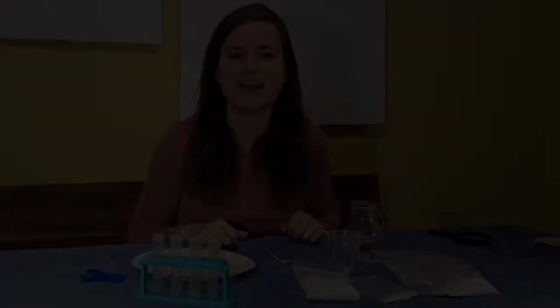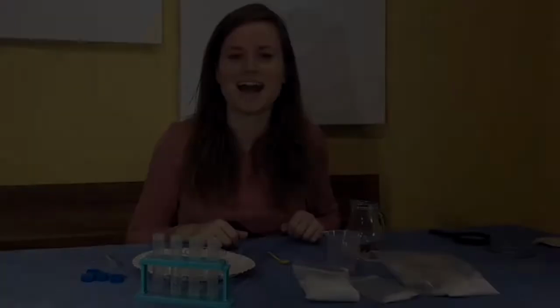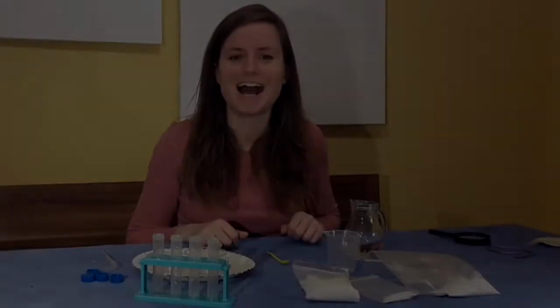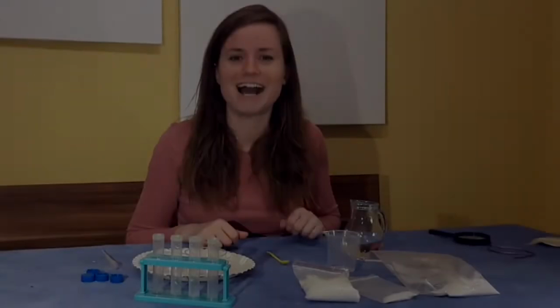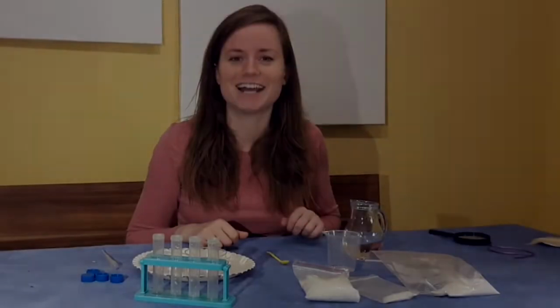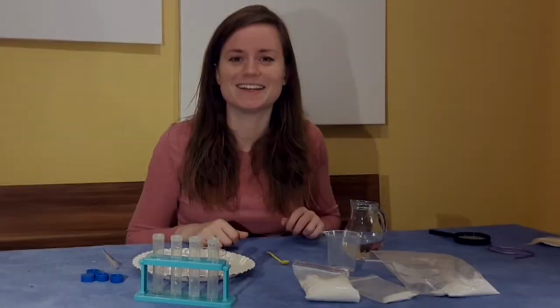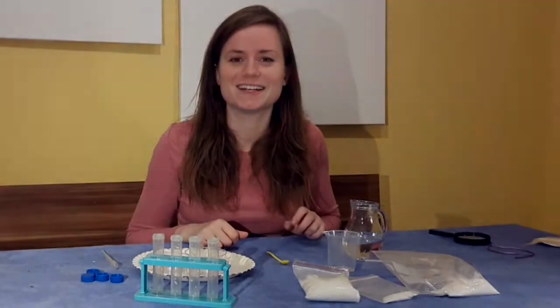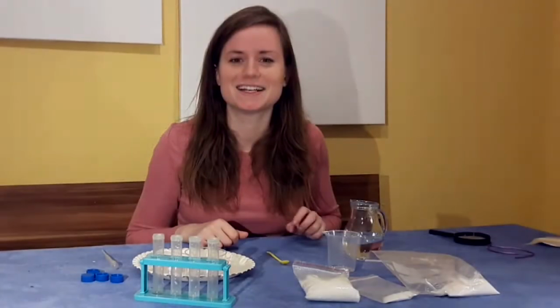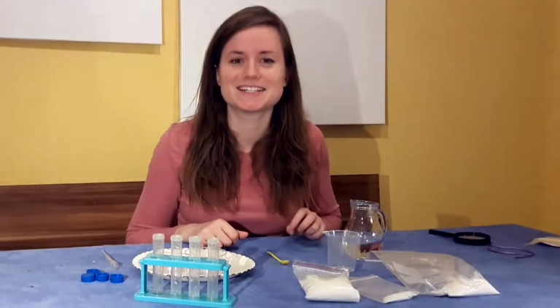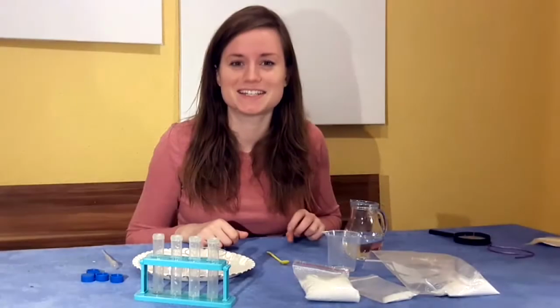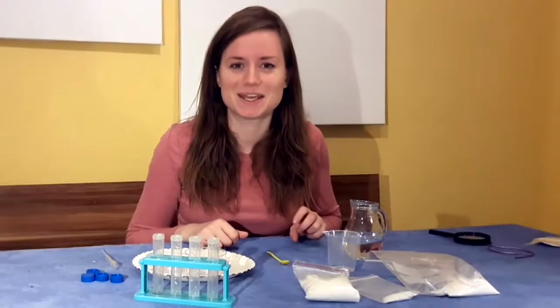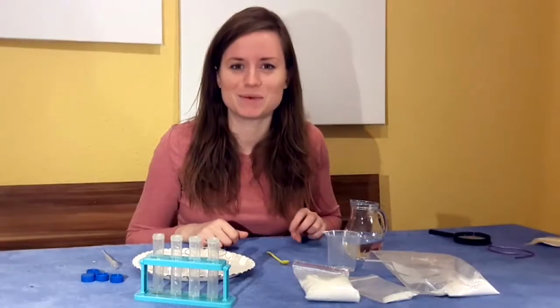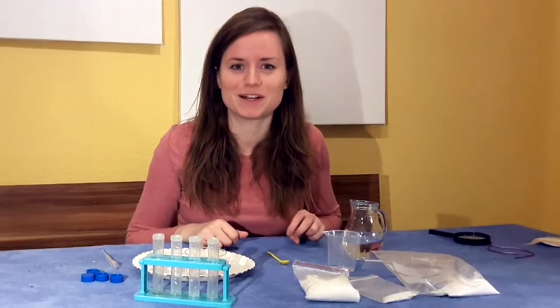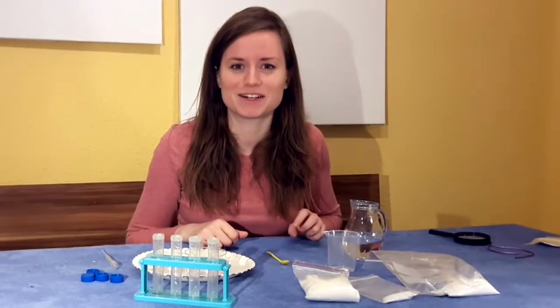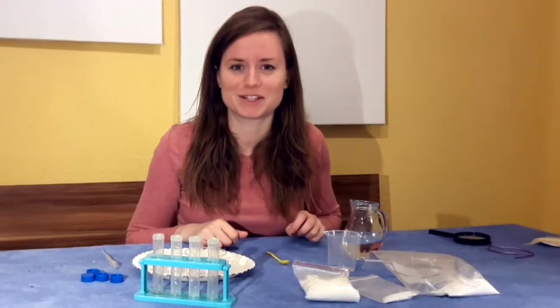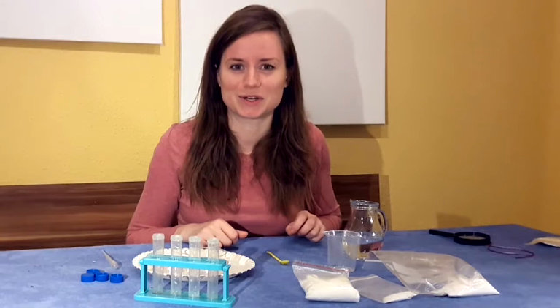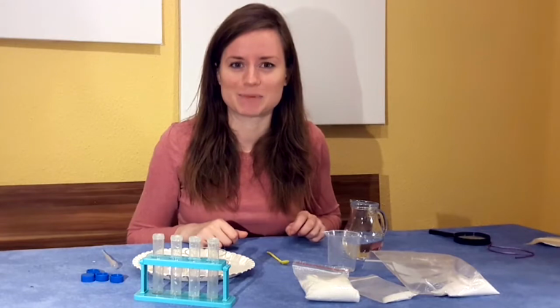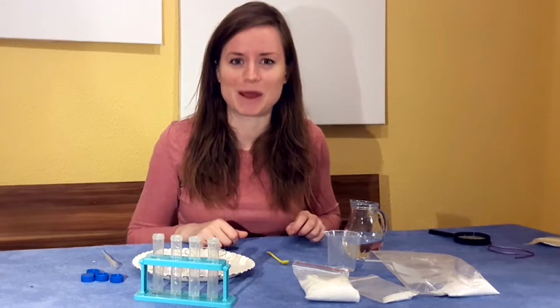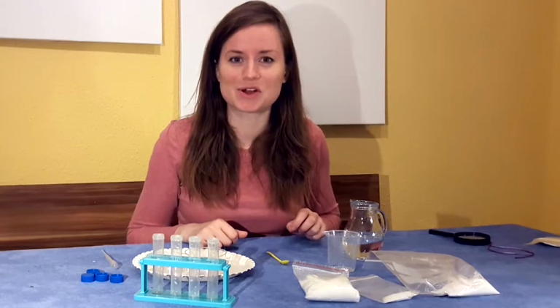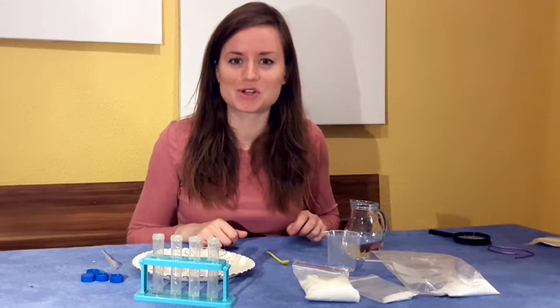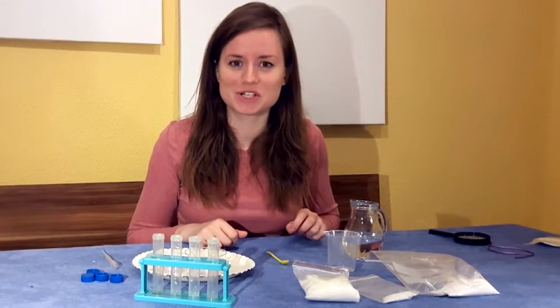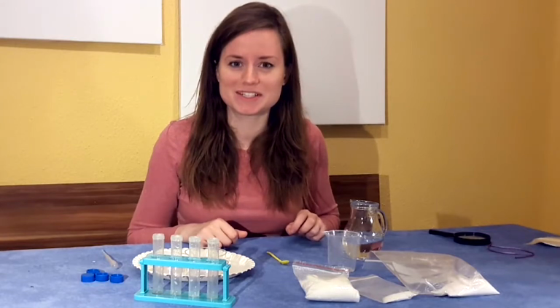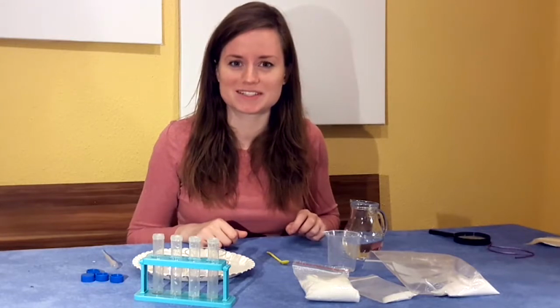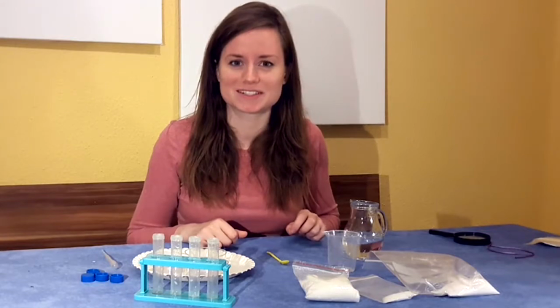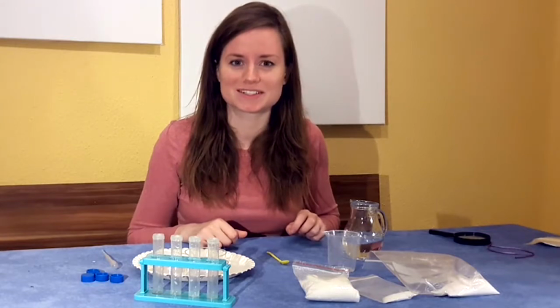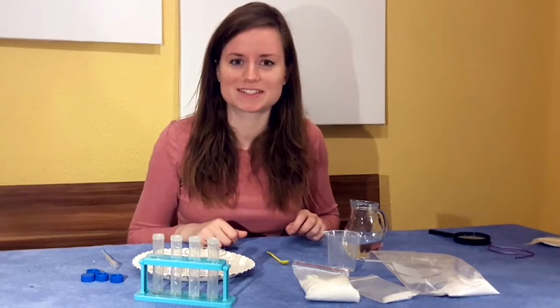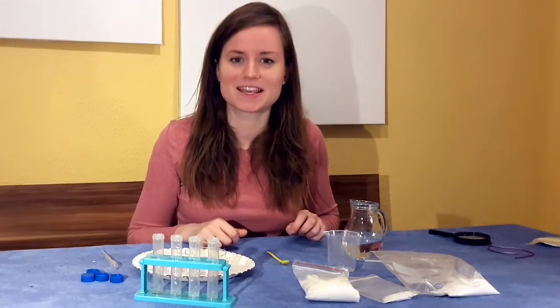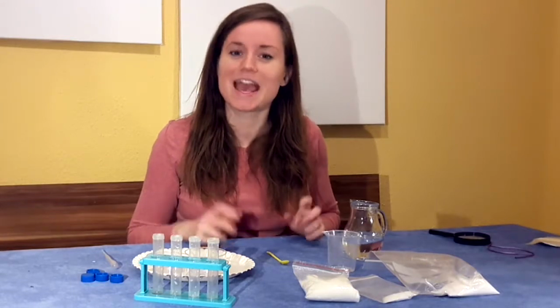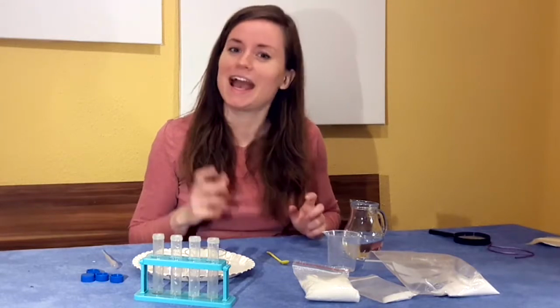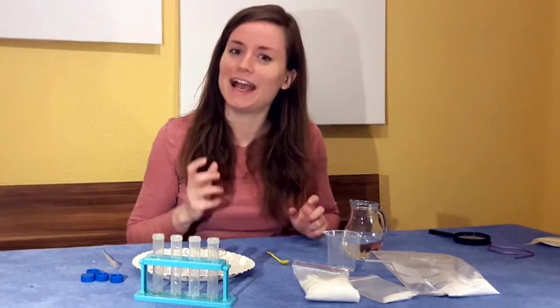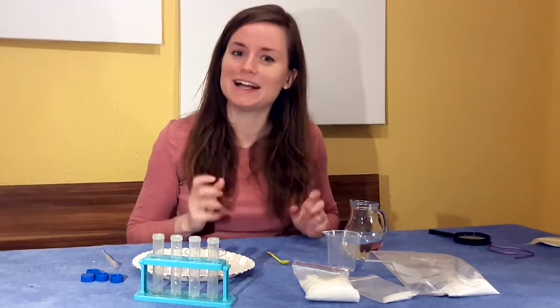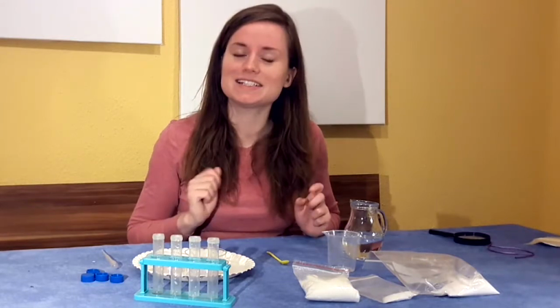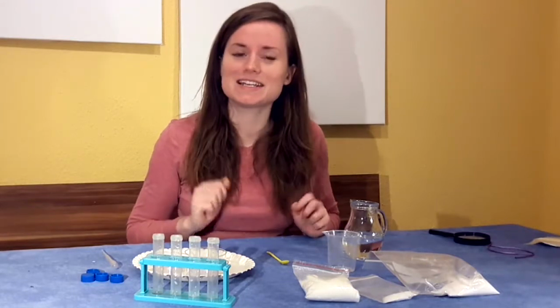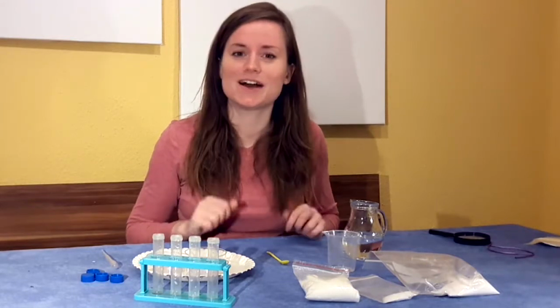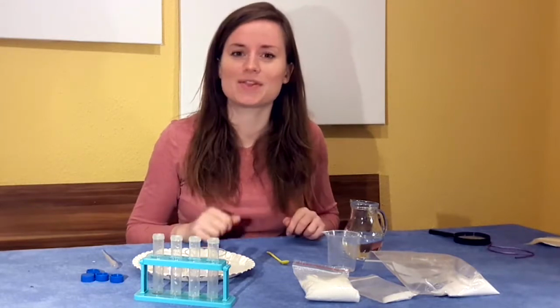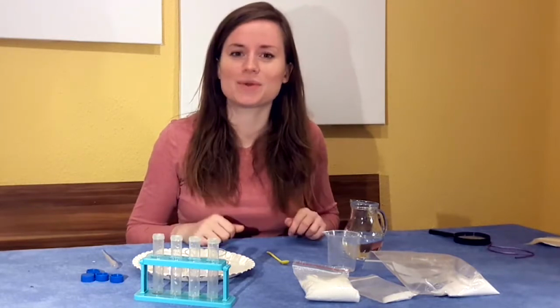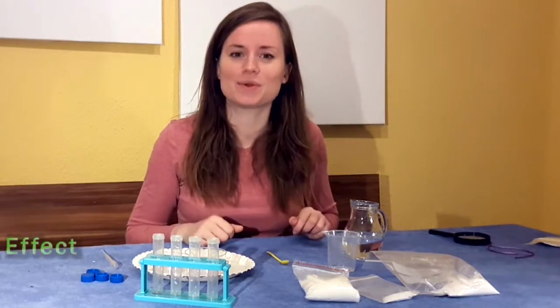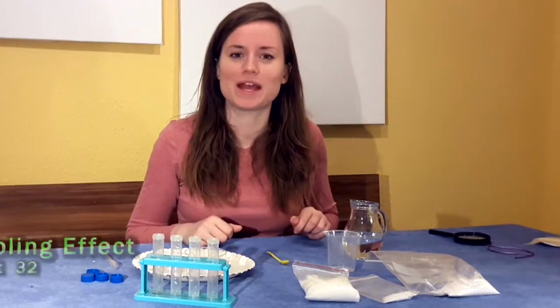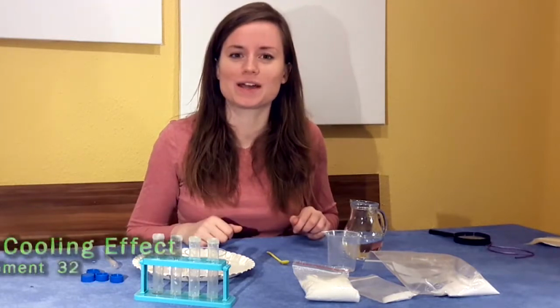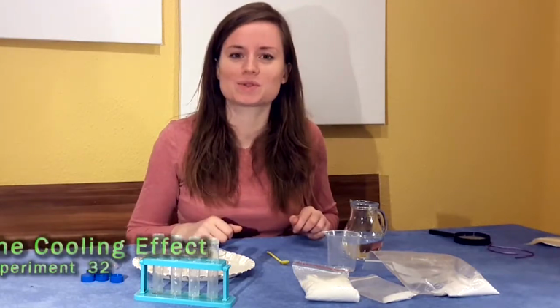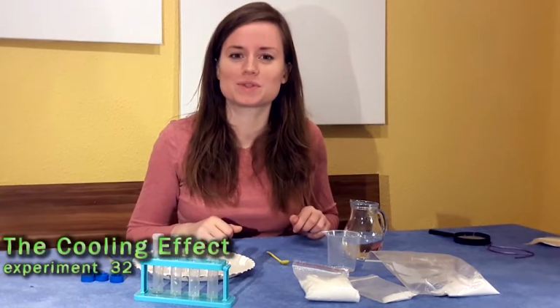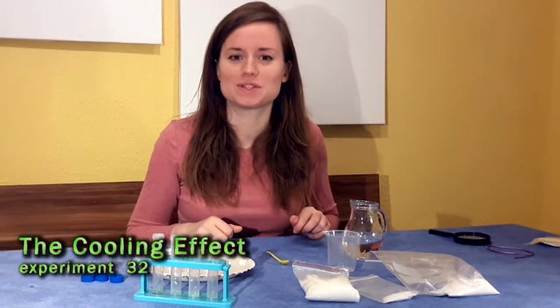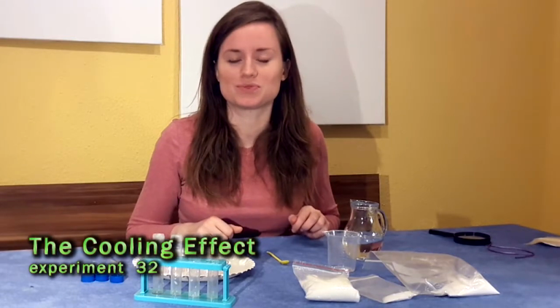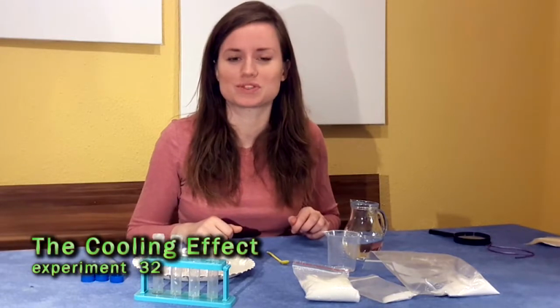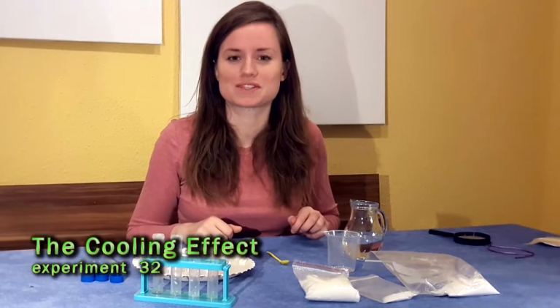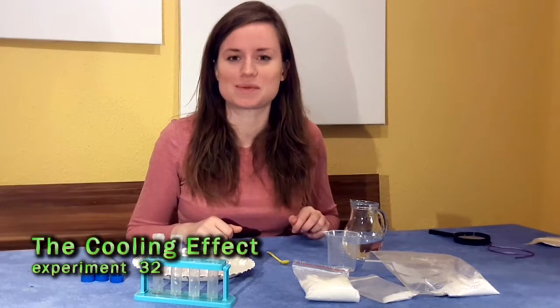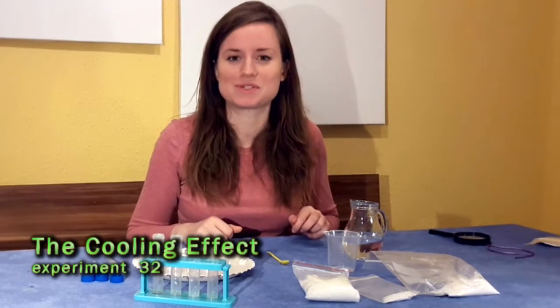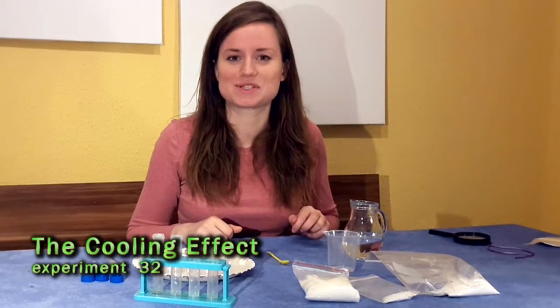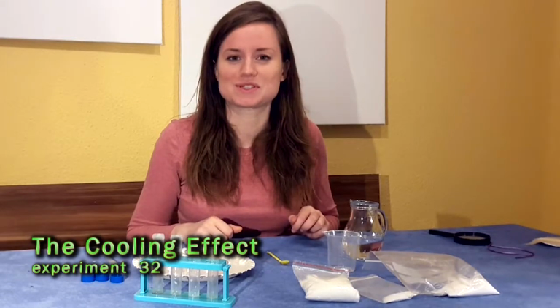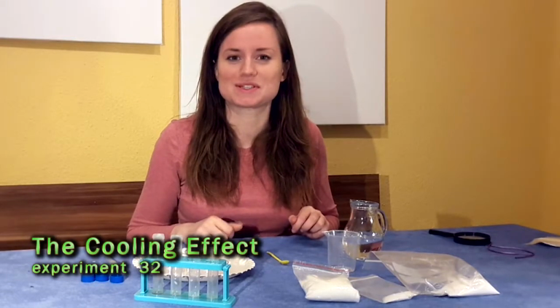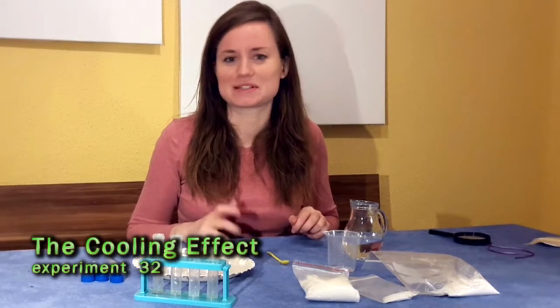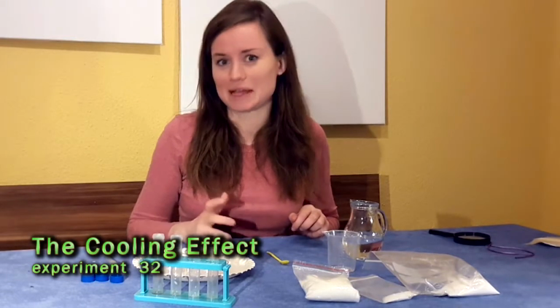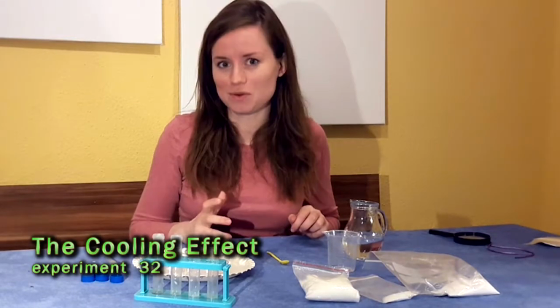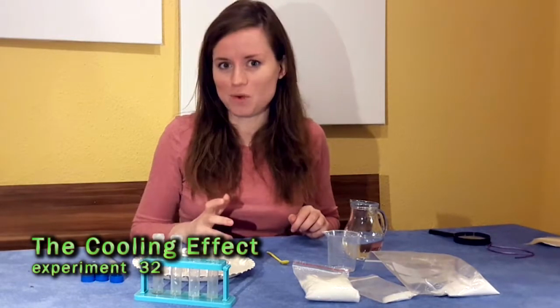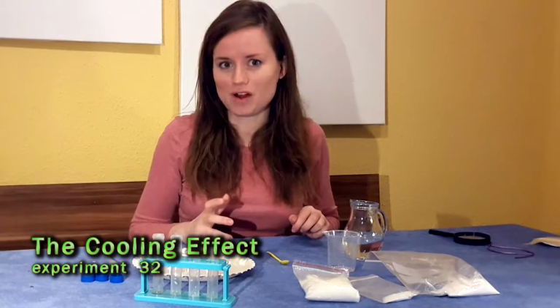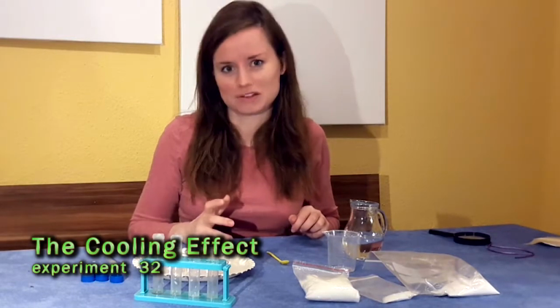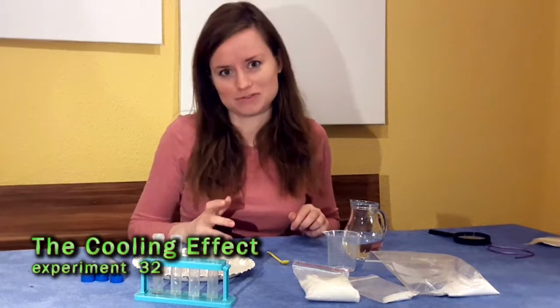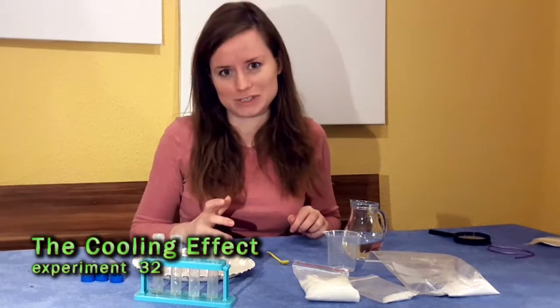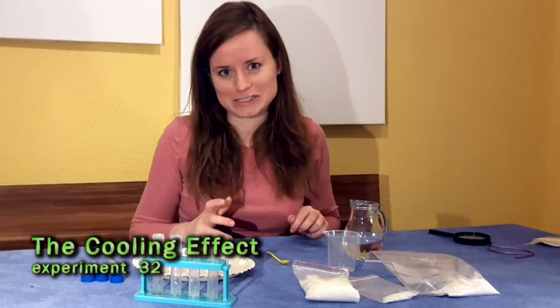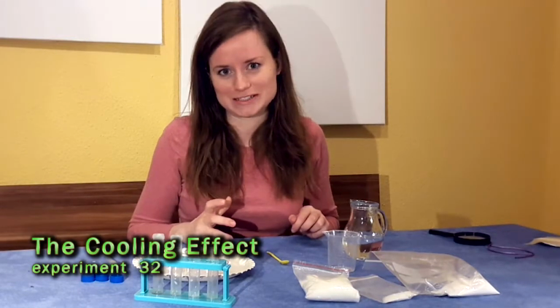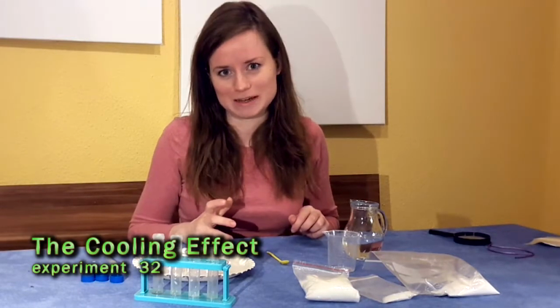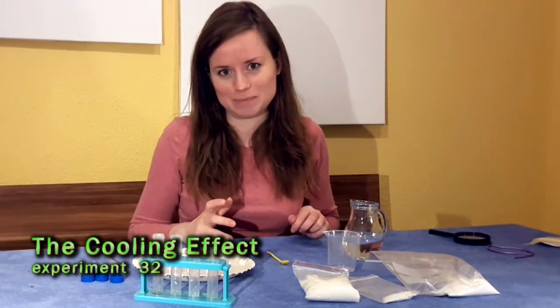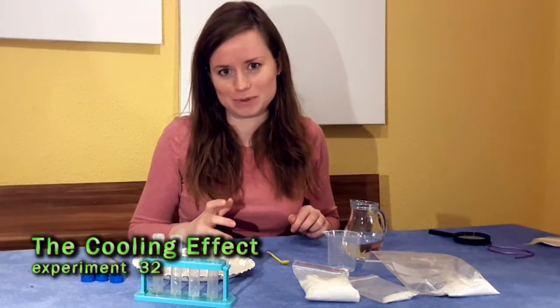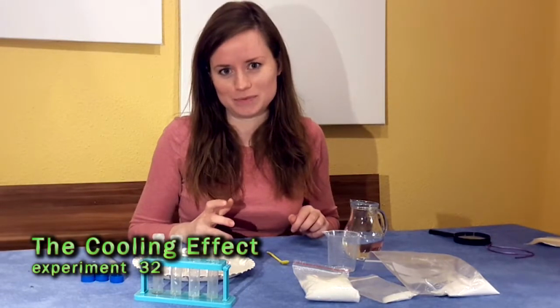Hi, today we're going to learn about crystals and how they react with different substances like water, for example.